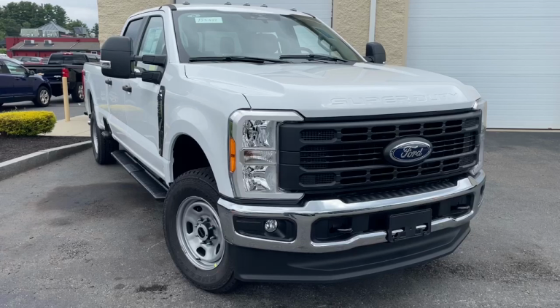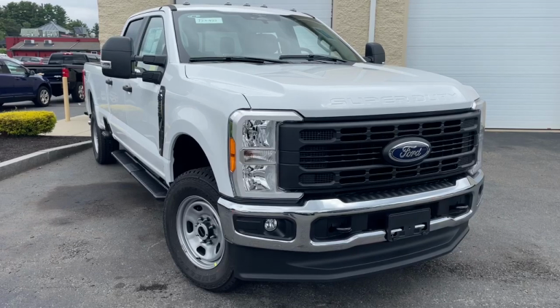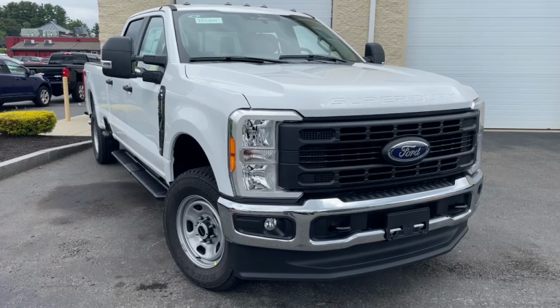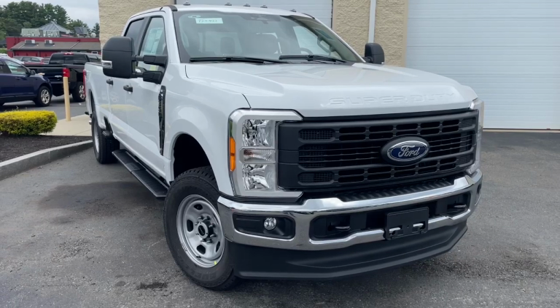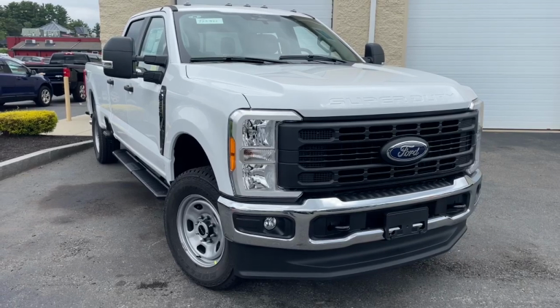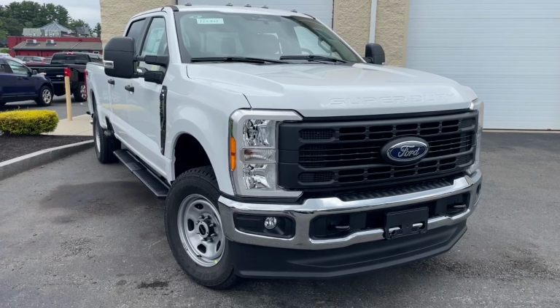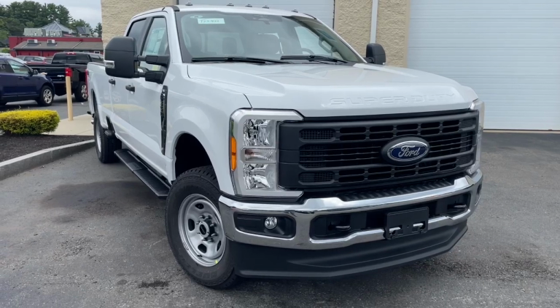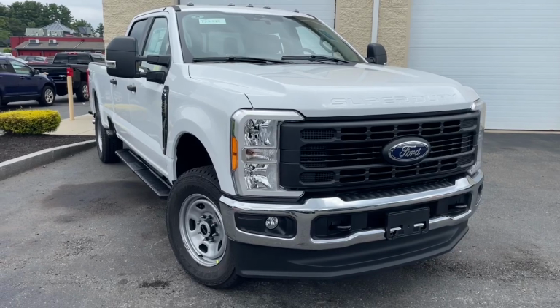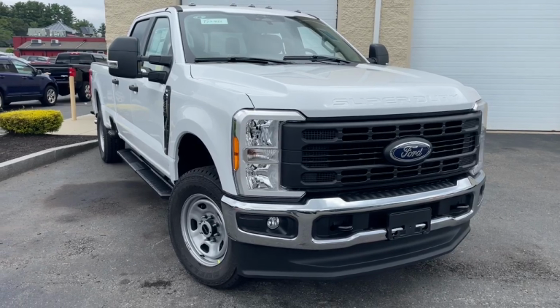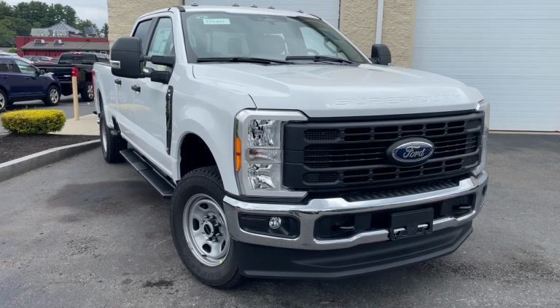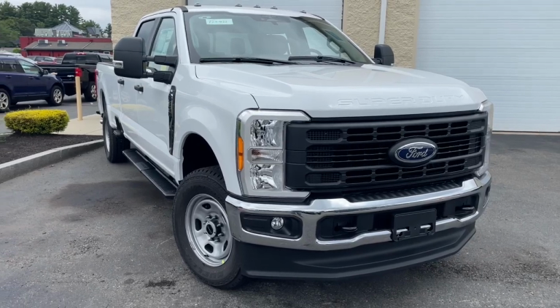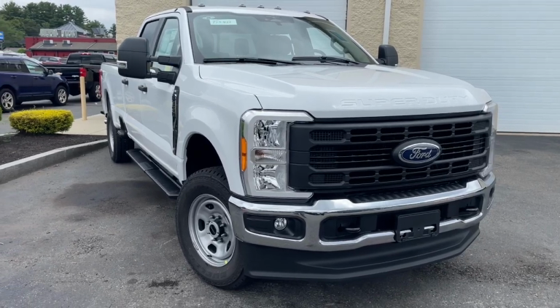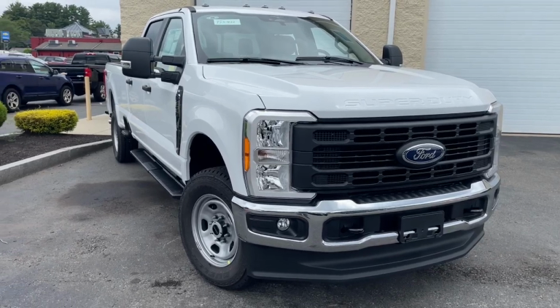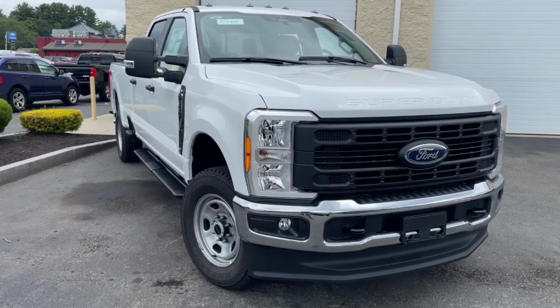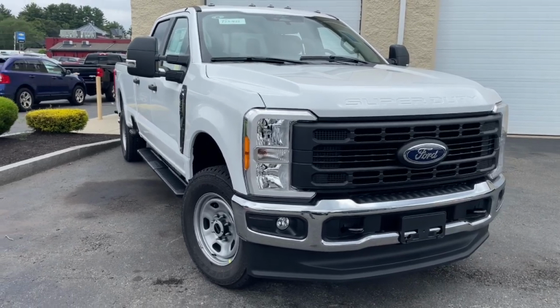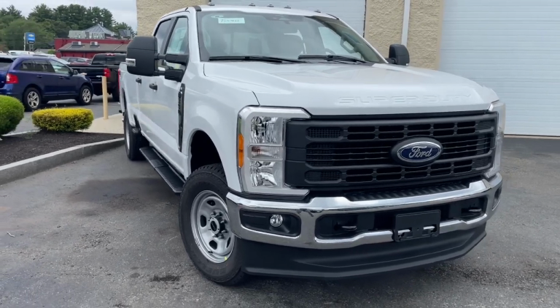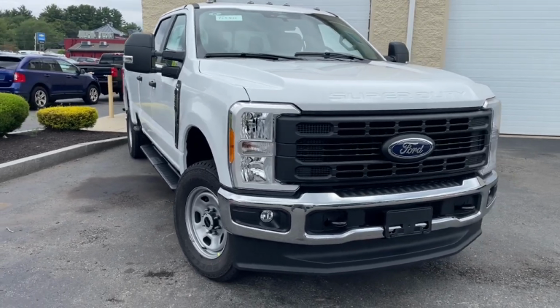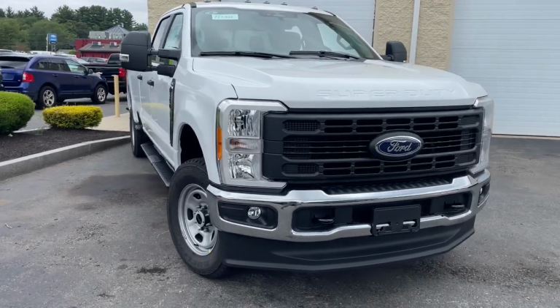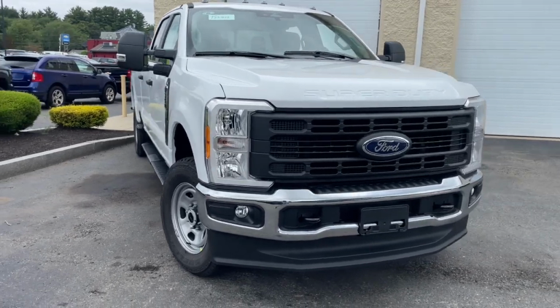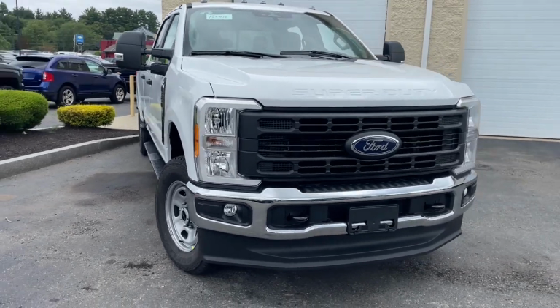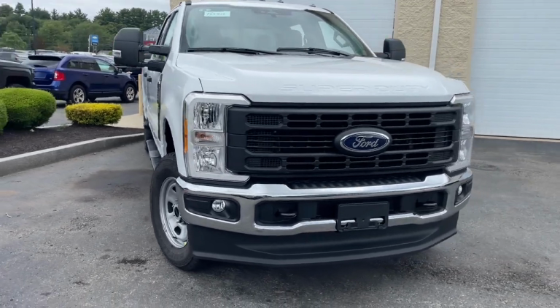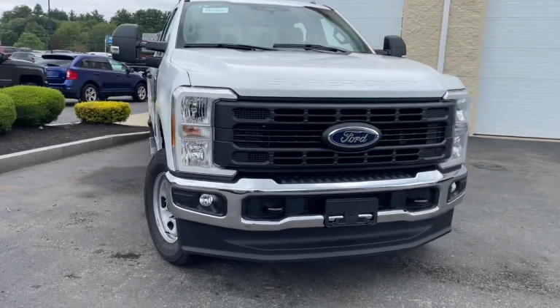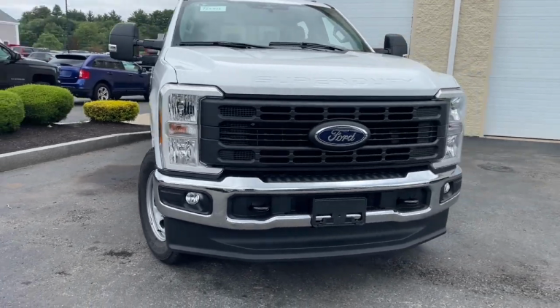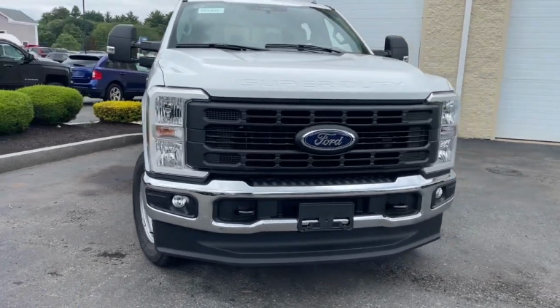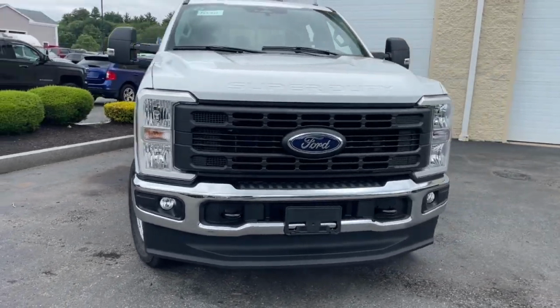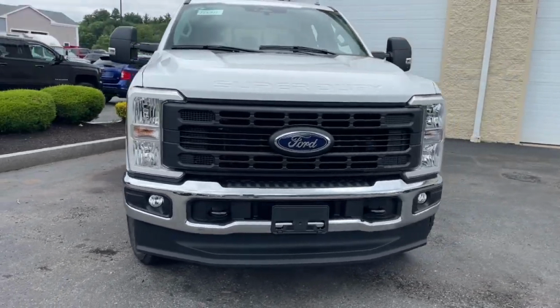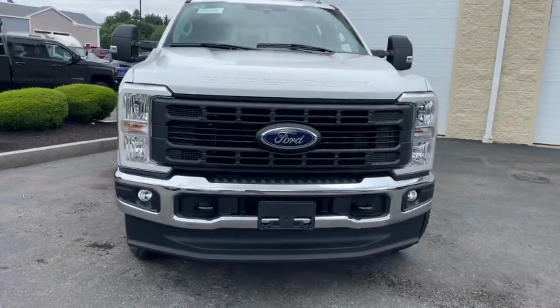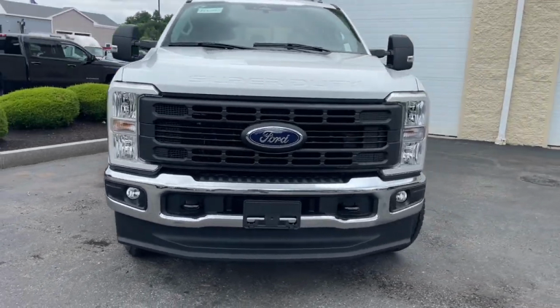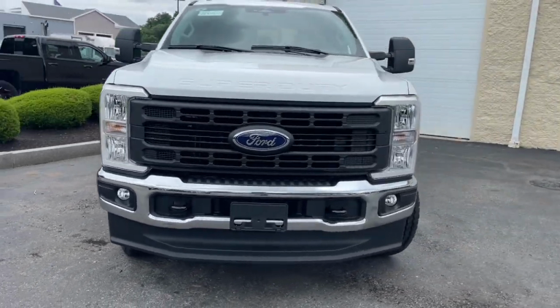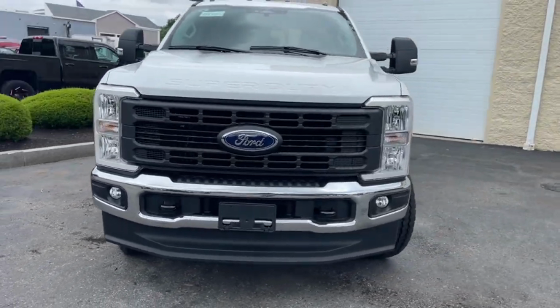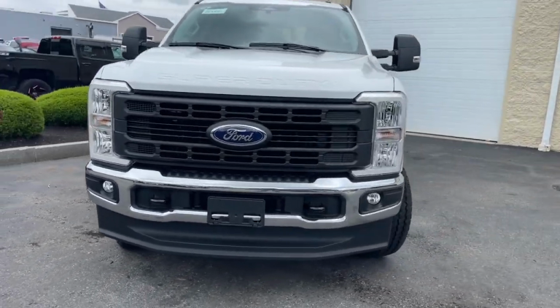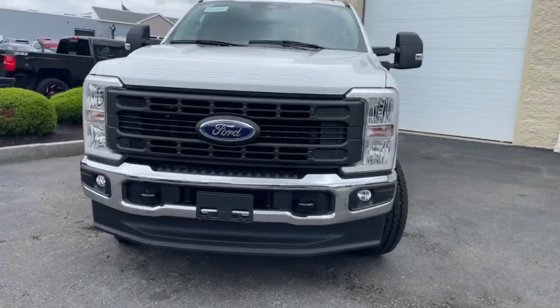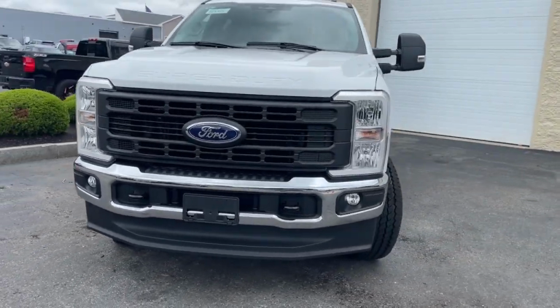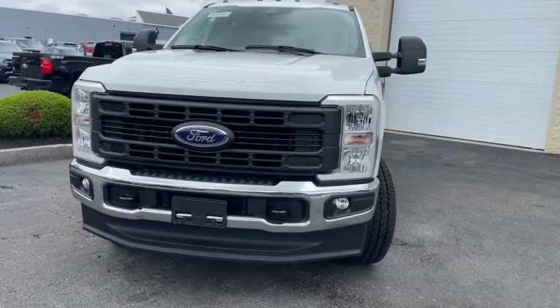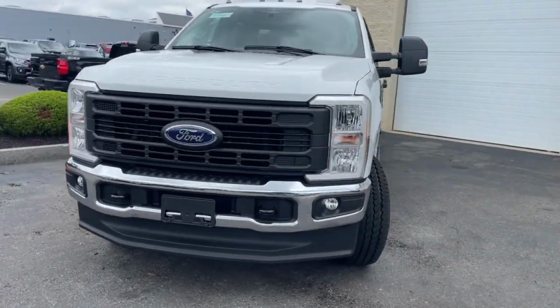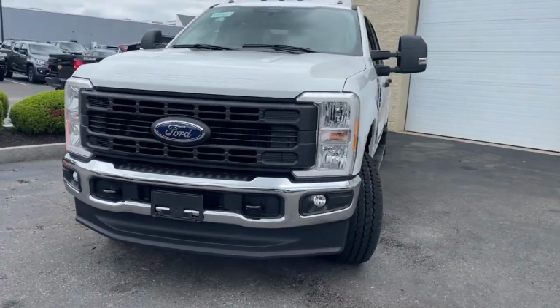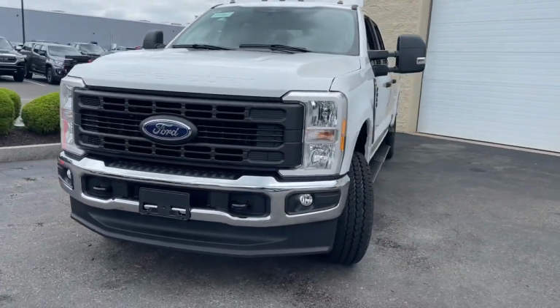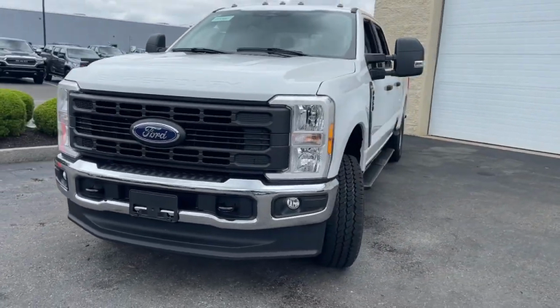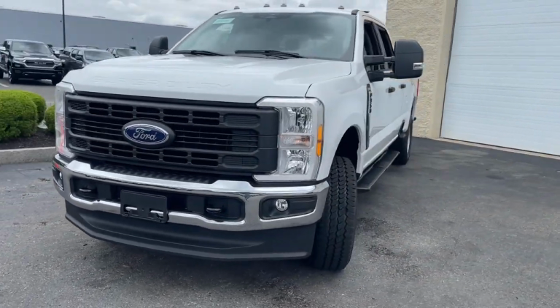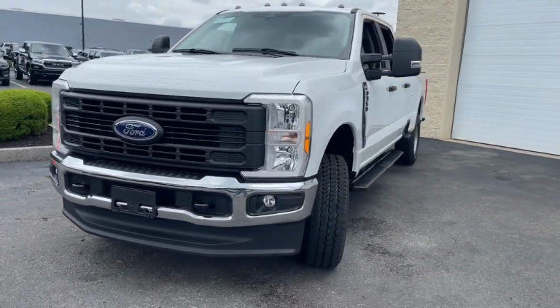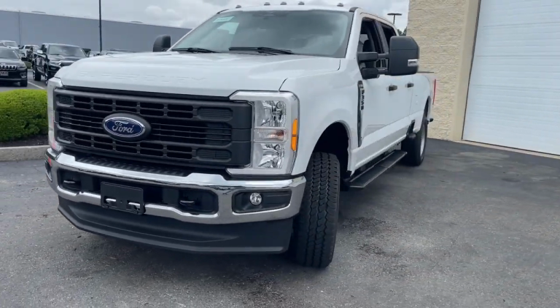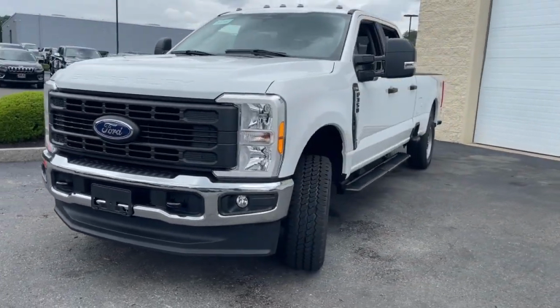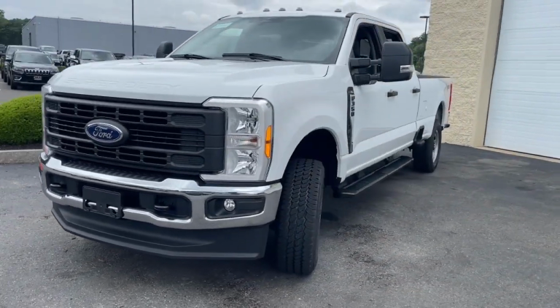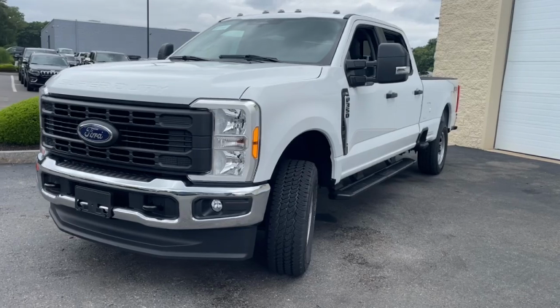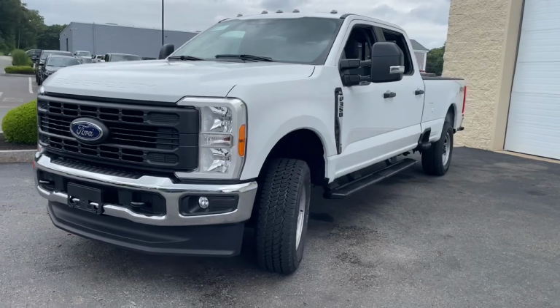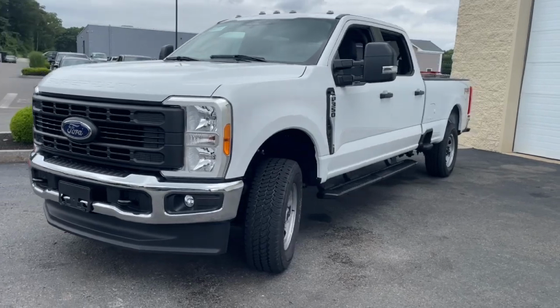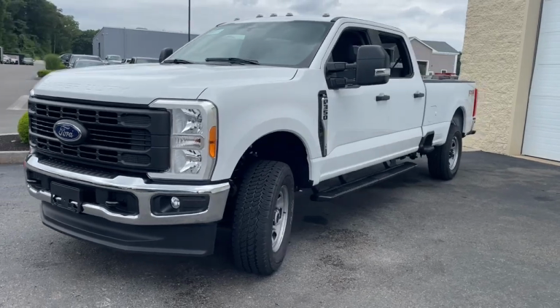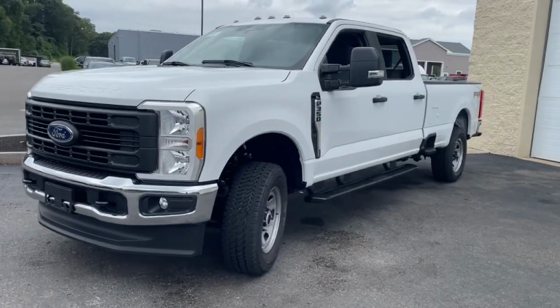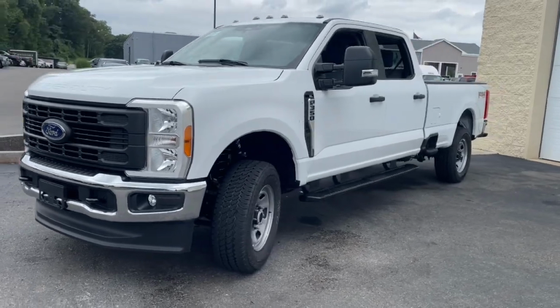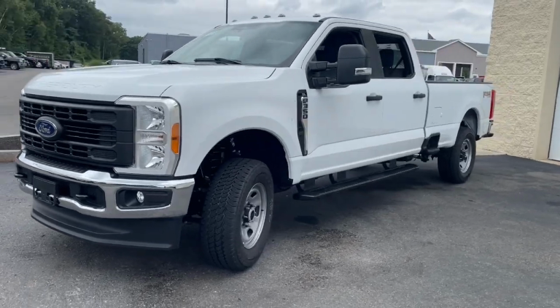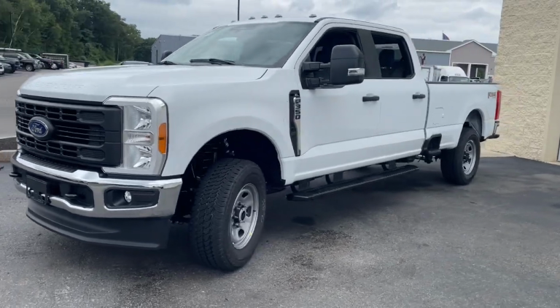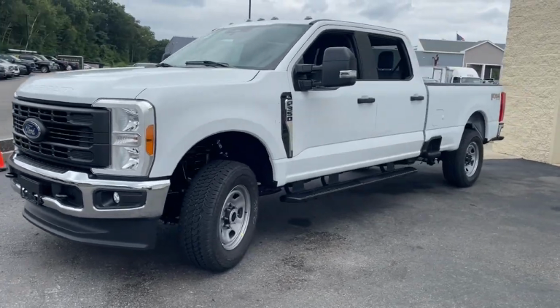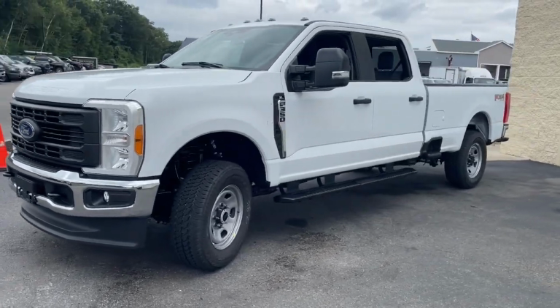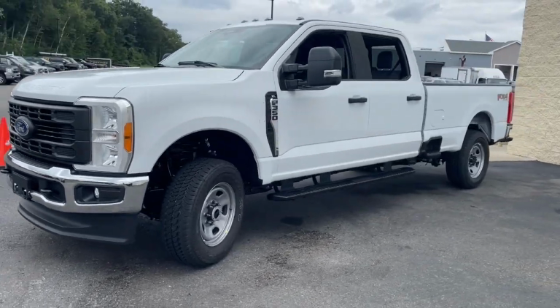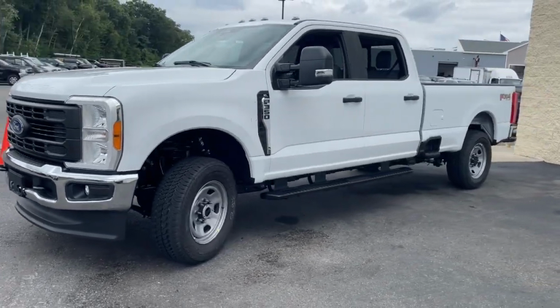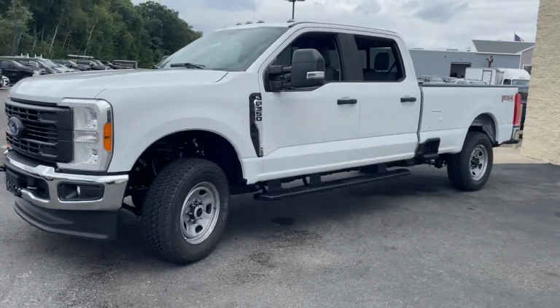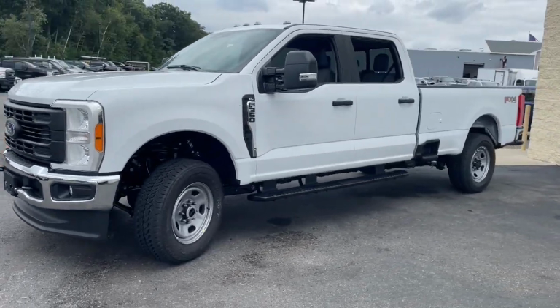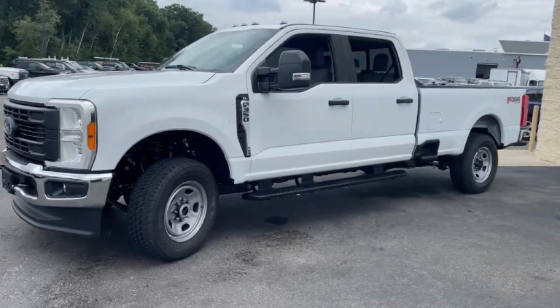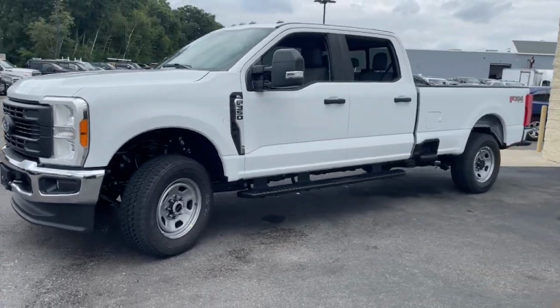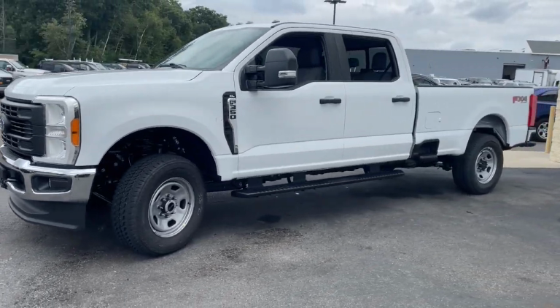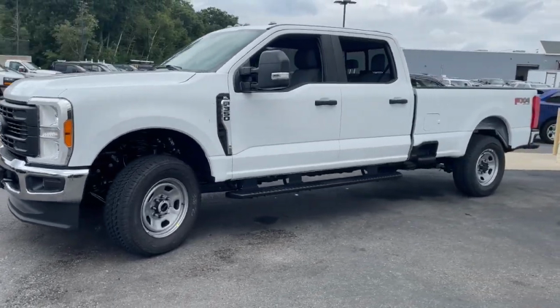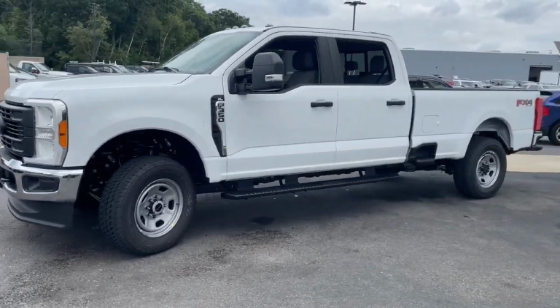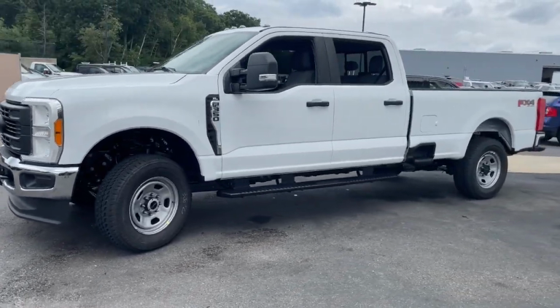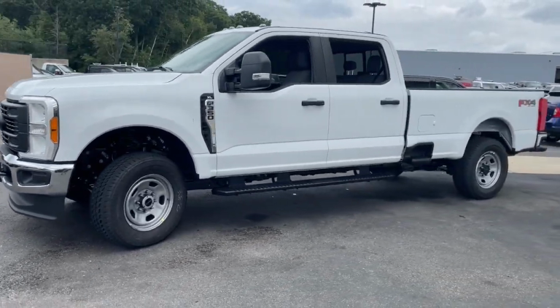You will love the features of this 2023 Ford Super Duty. Get the full-size pickup you can count on.